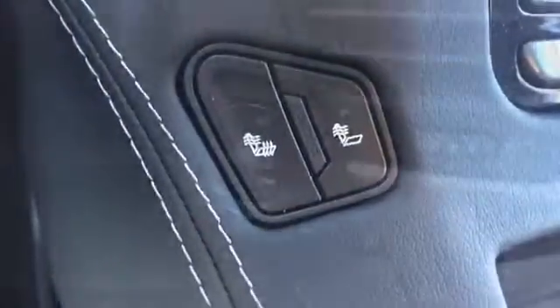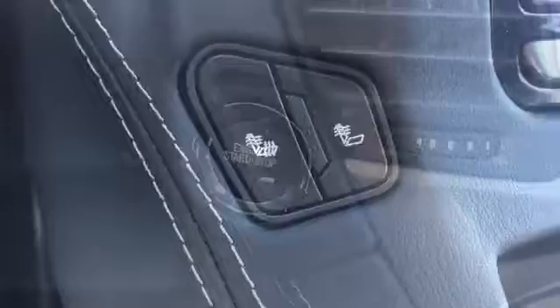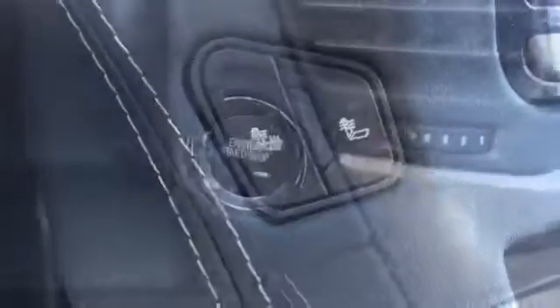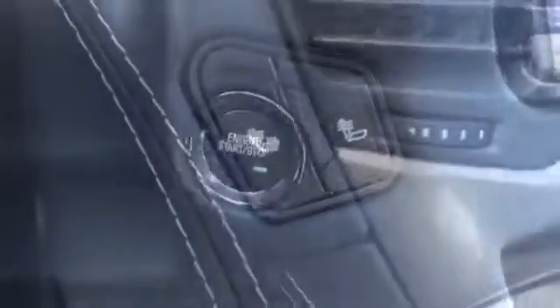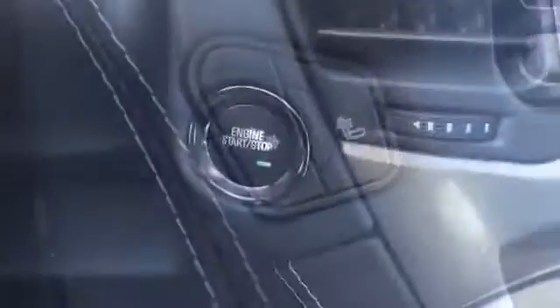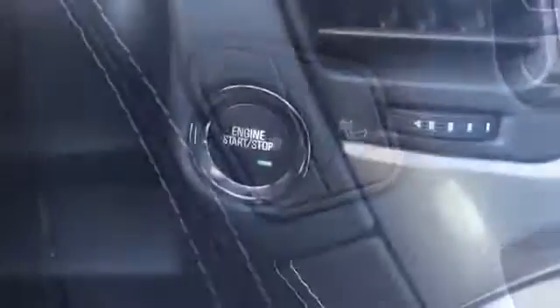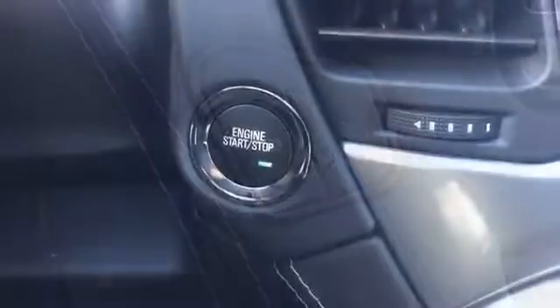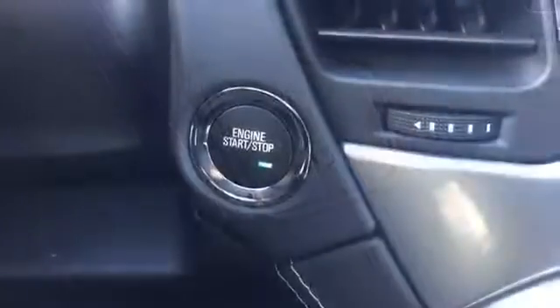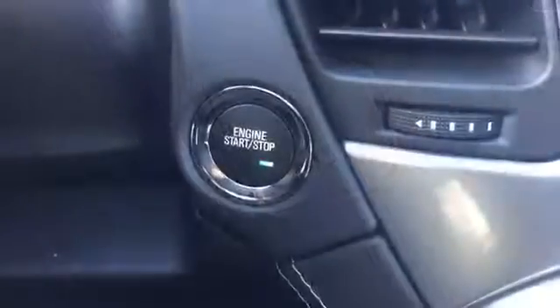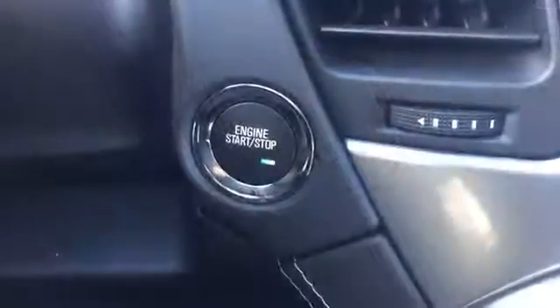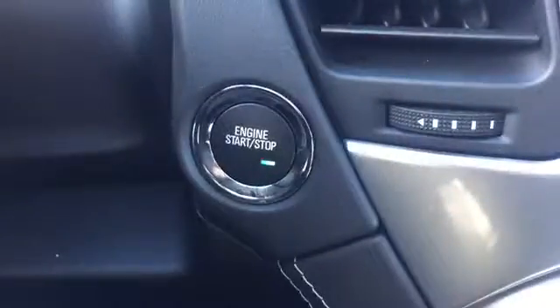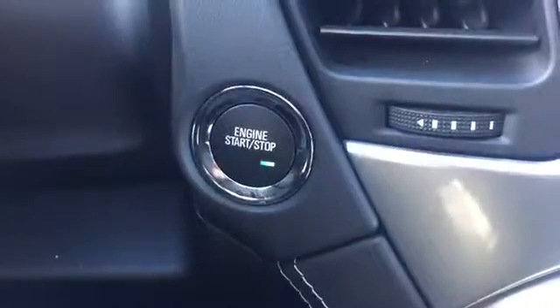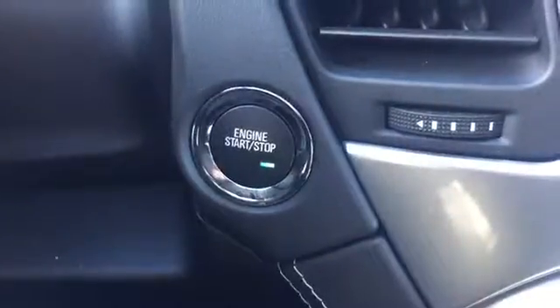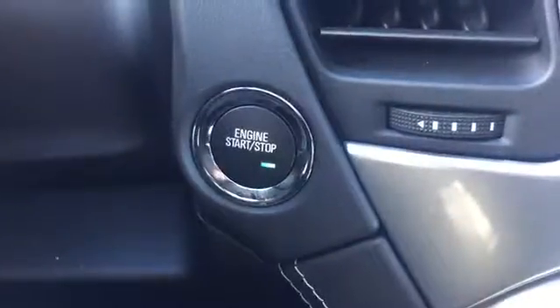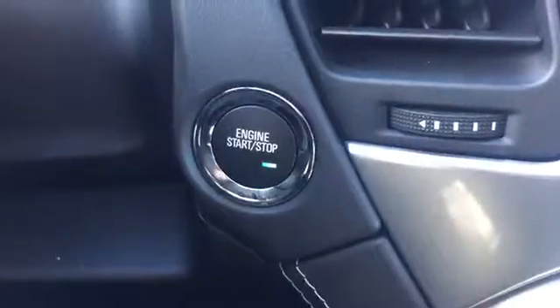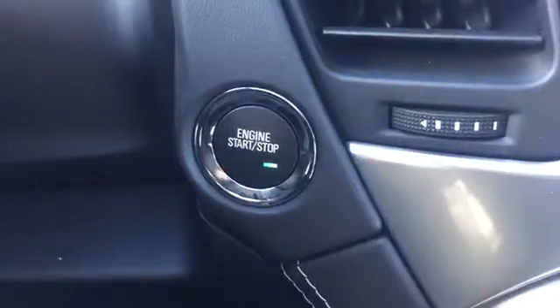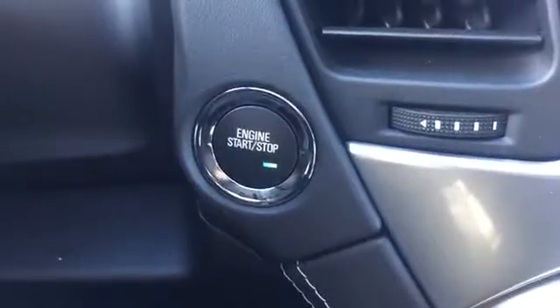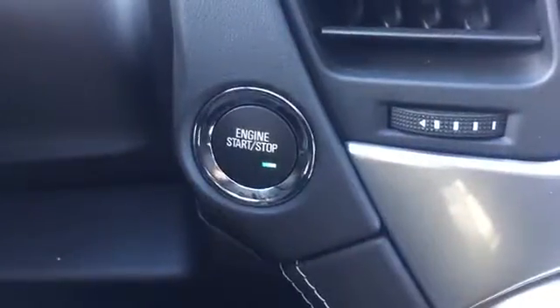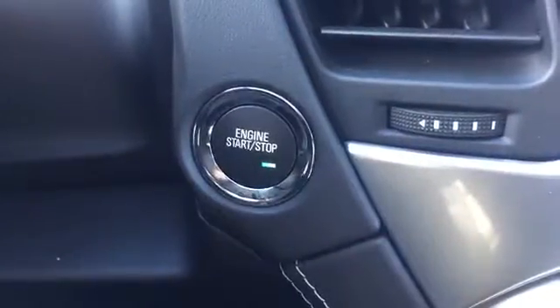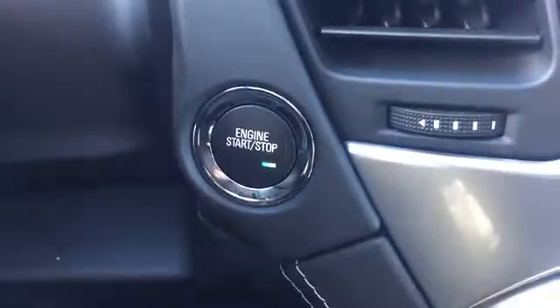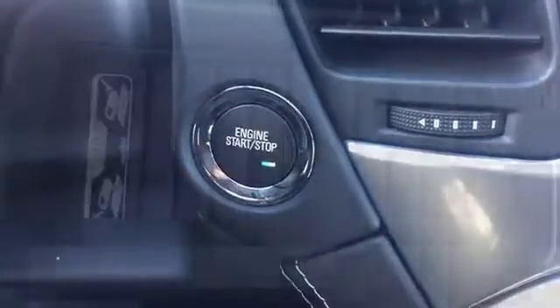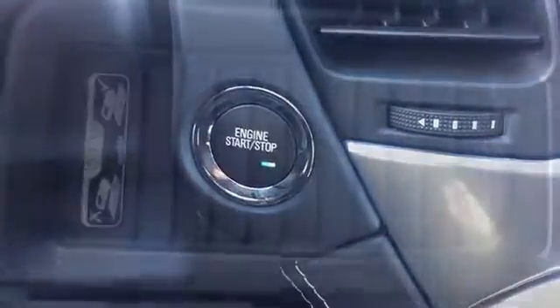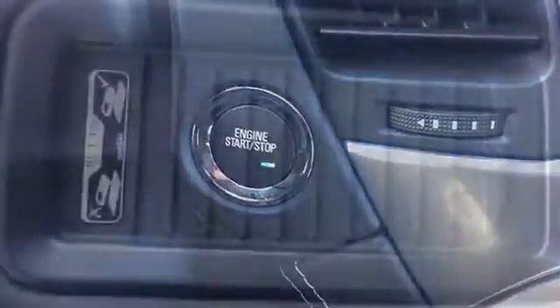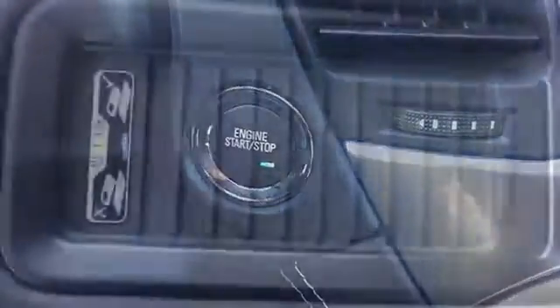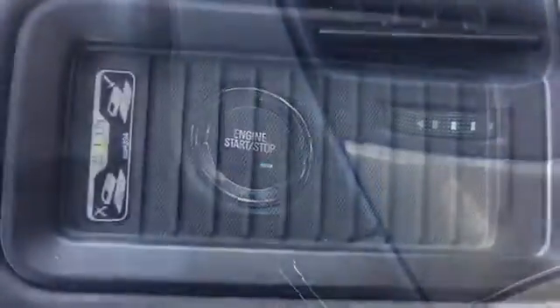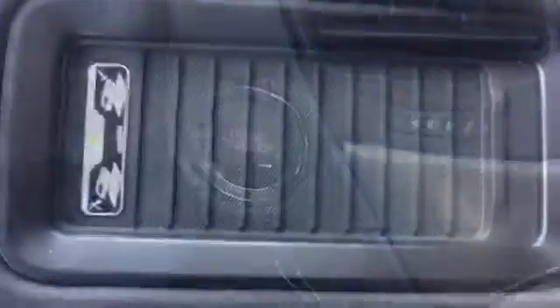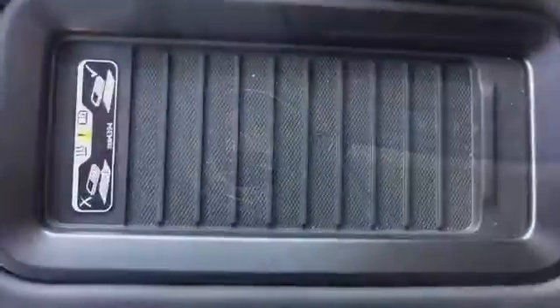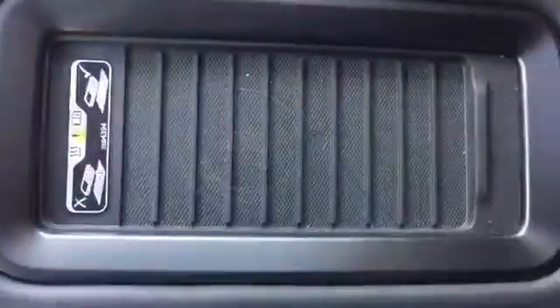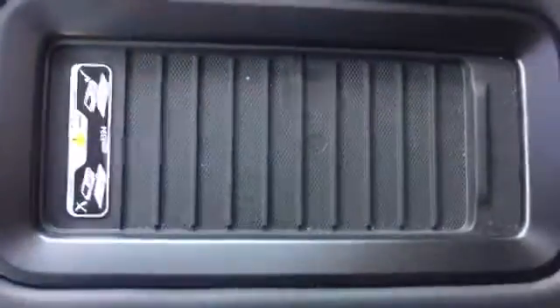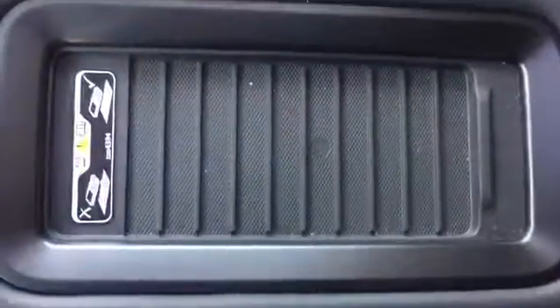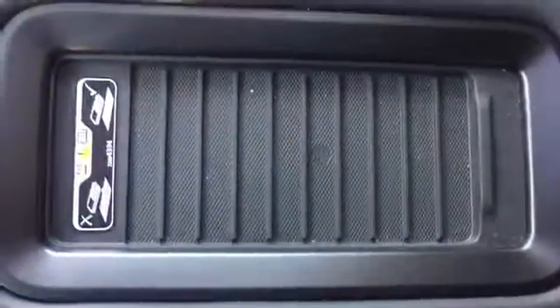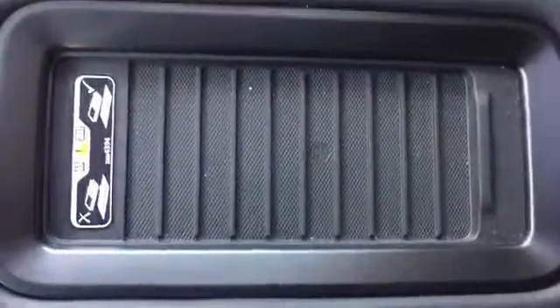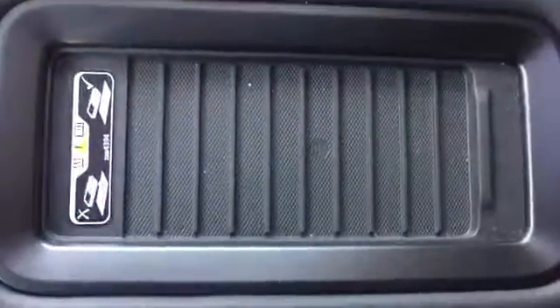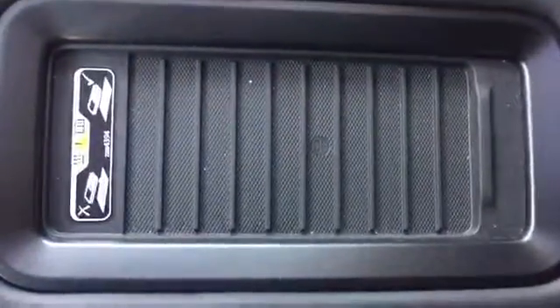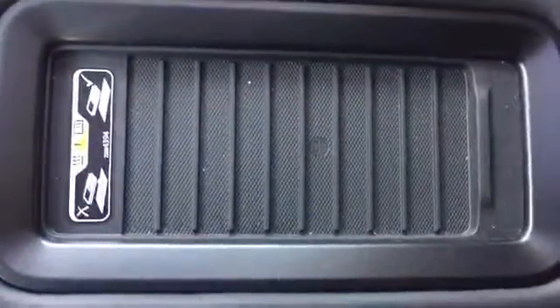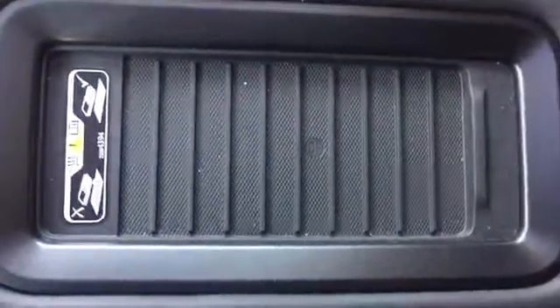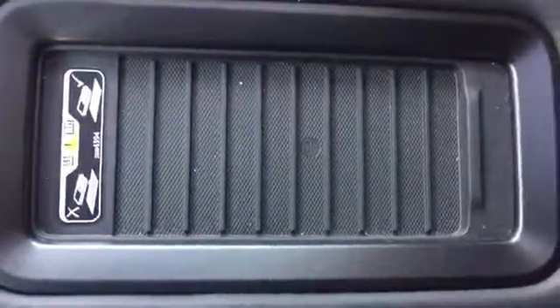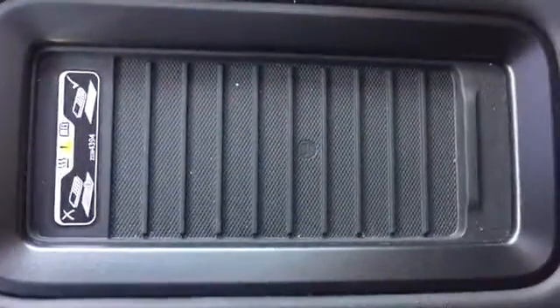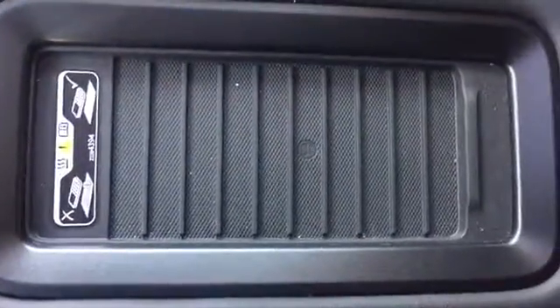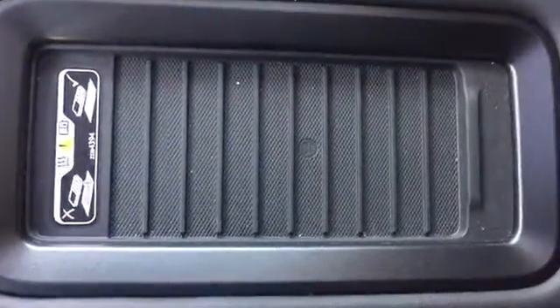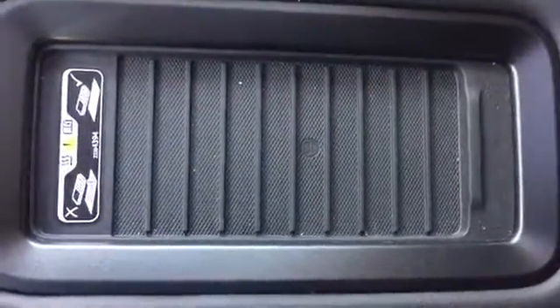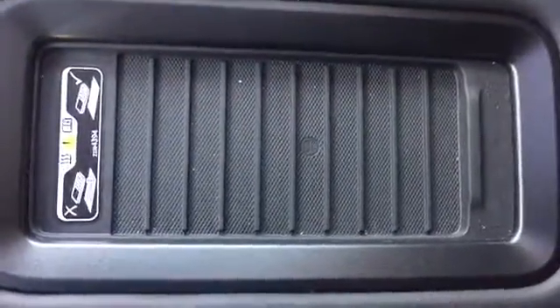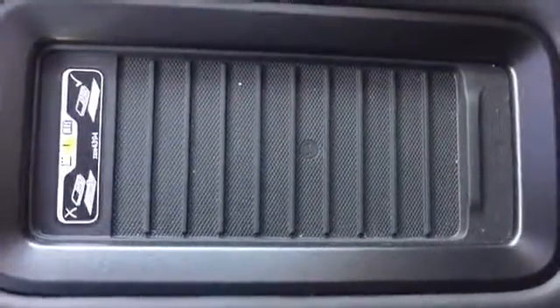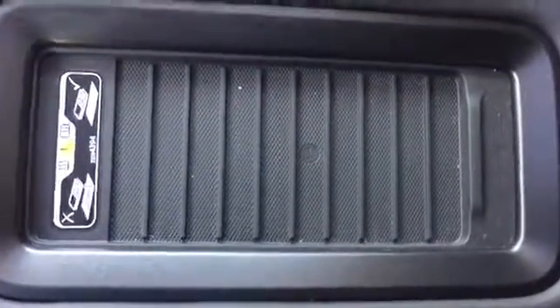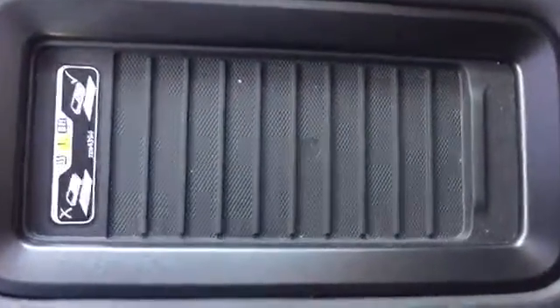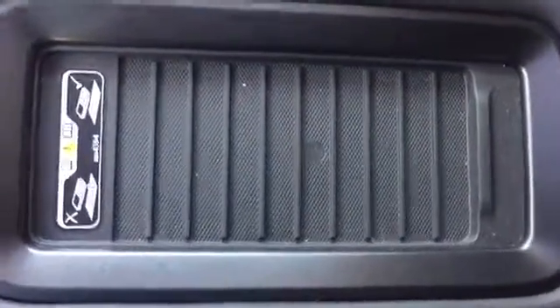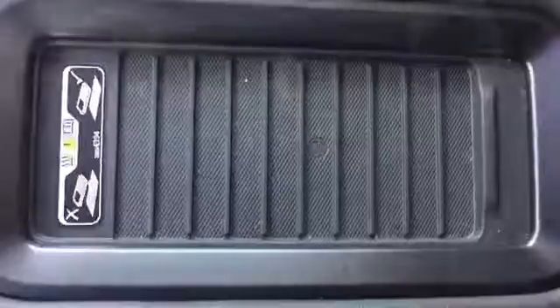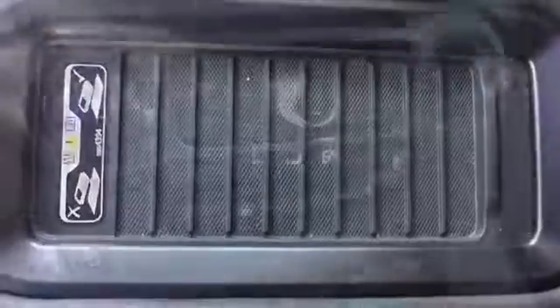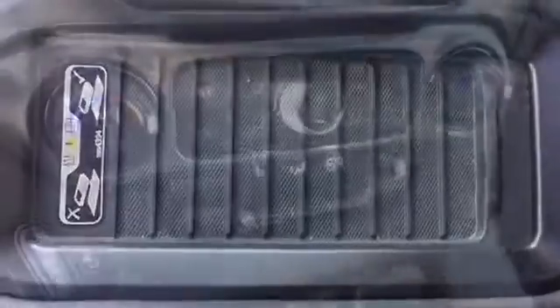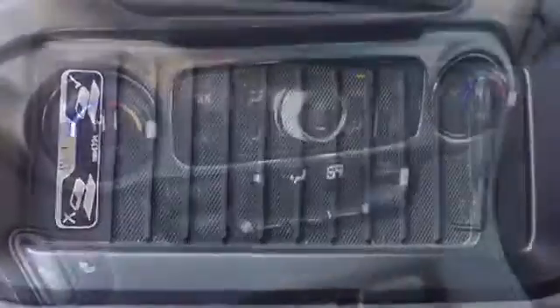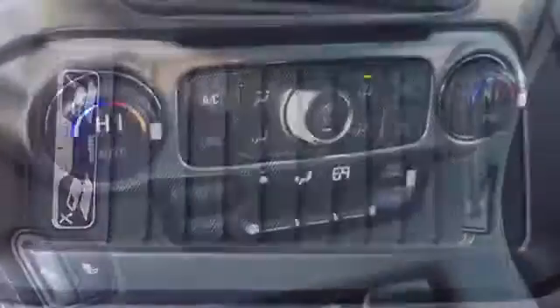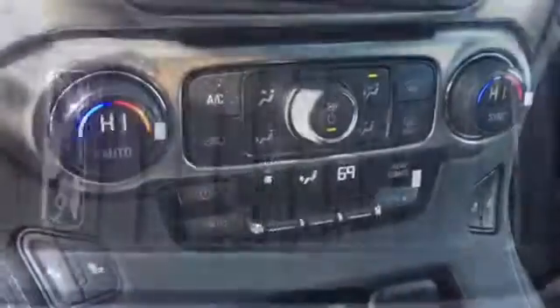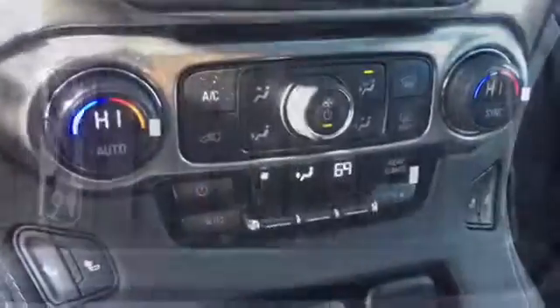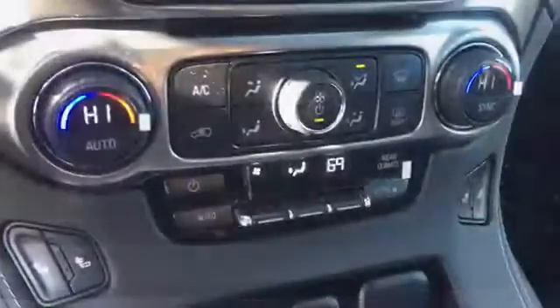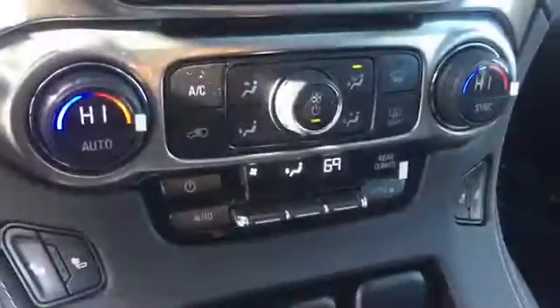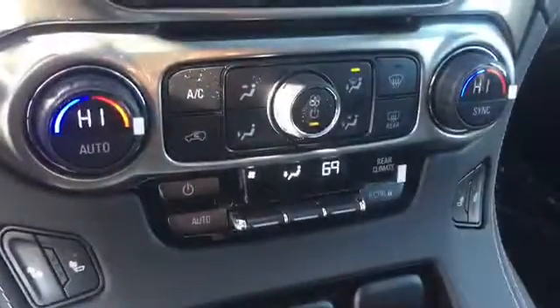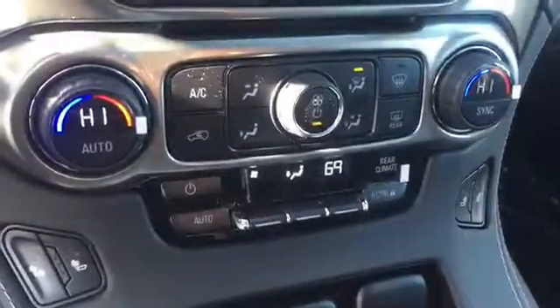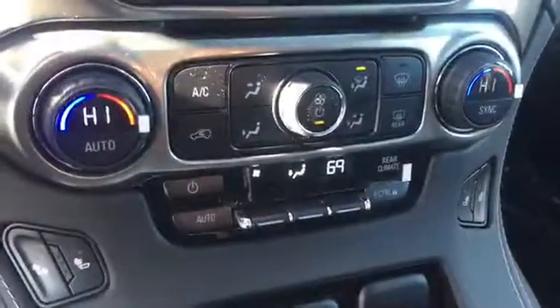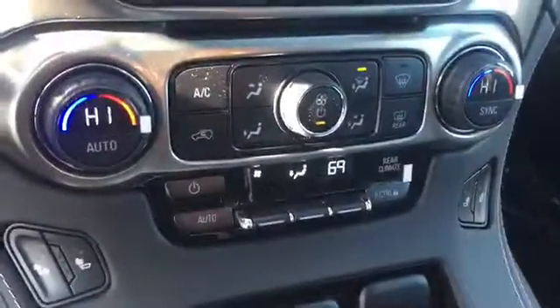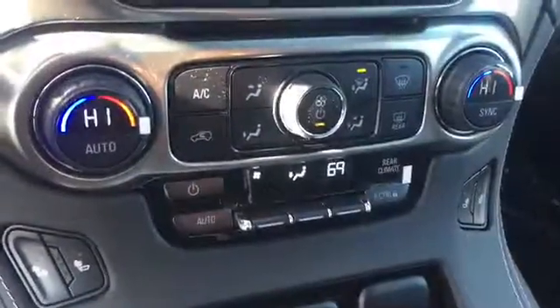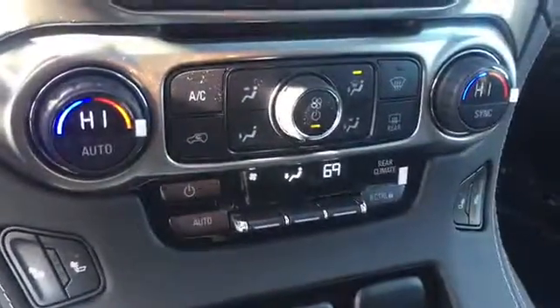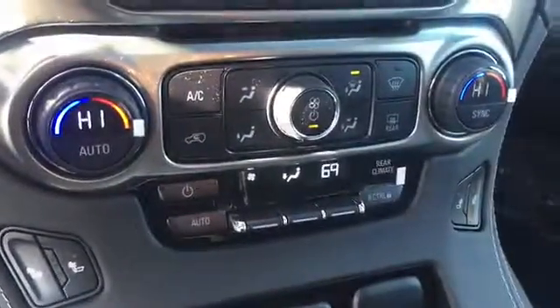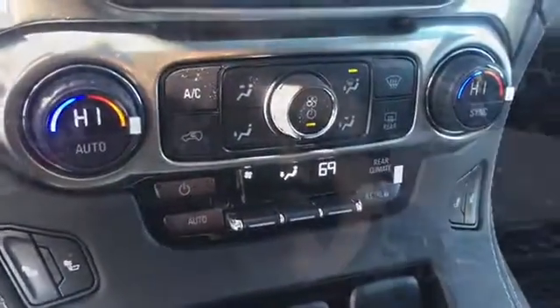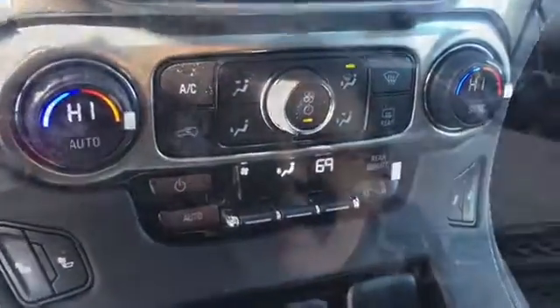Hidden compartment for your cell phone, heated seats — nice for the winter — keyless push start, wireless charging station for your cell phone, dual climate control.